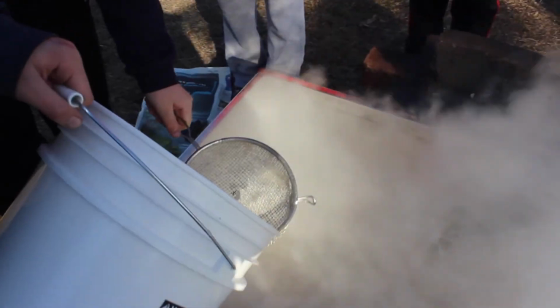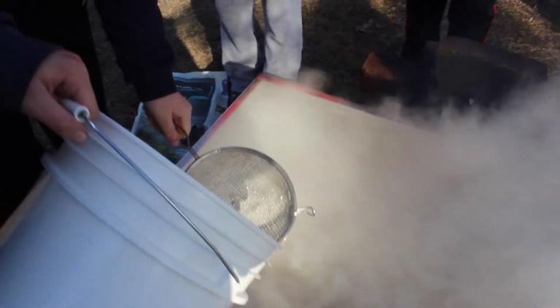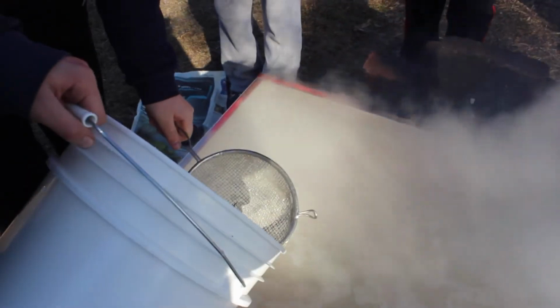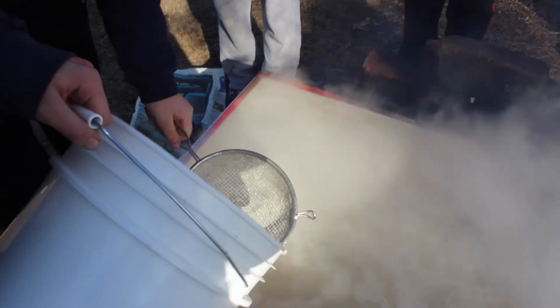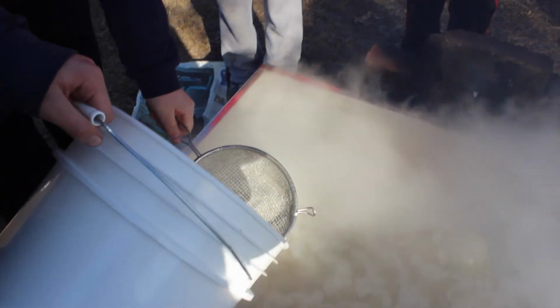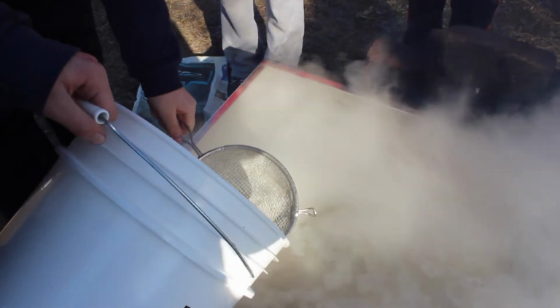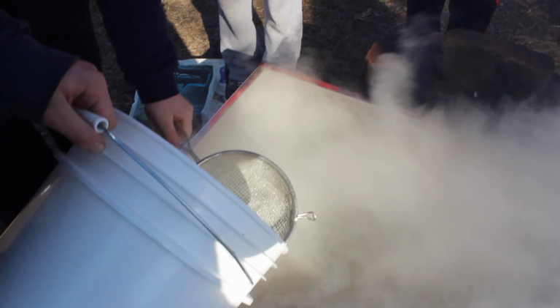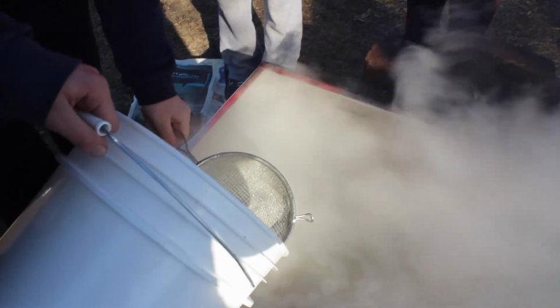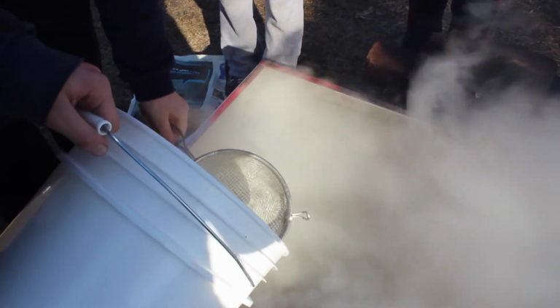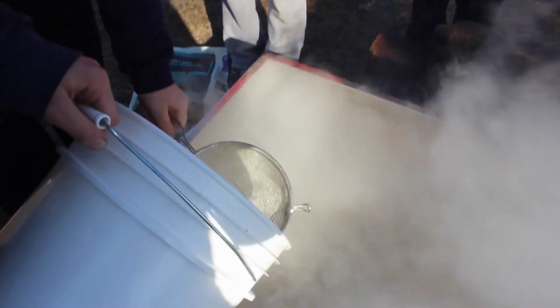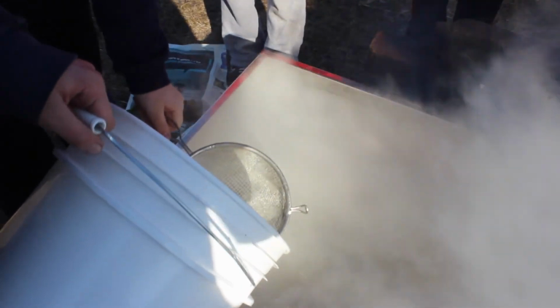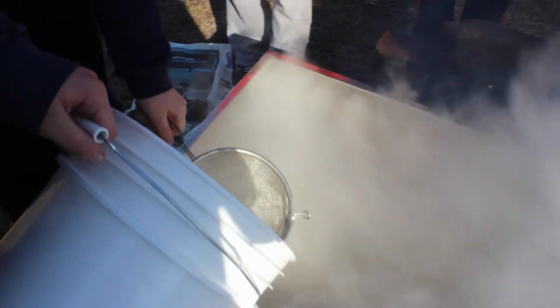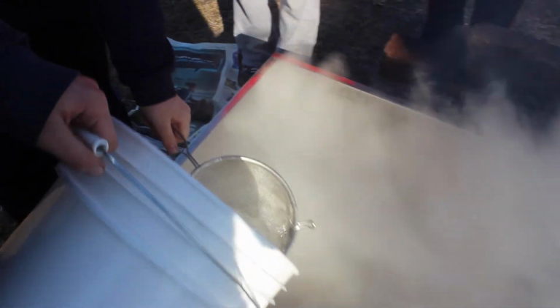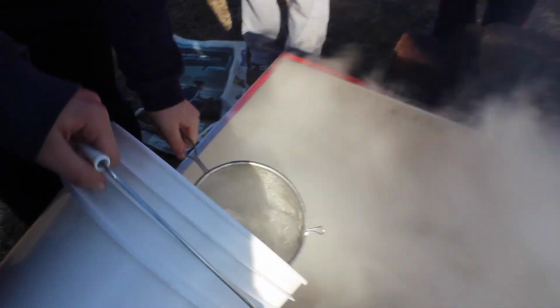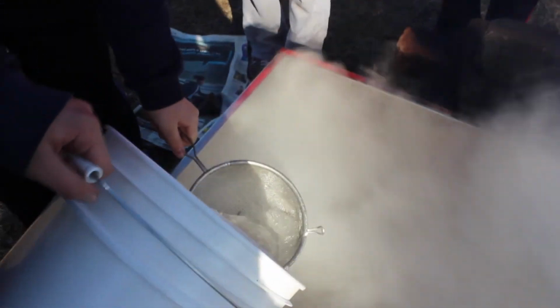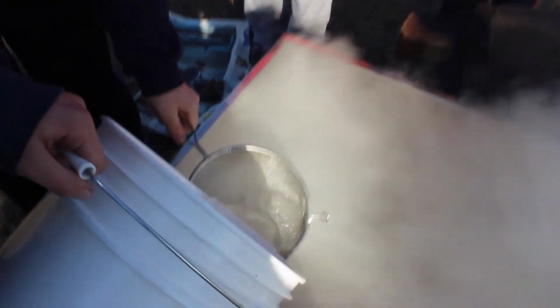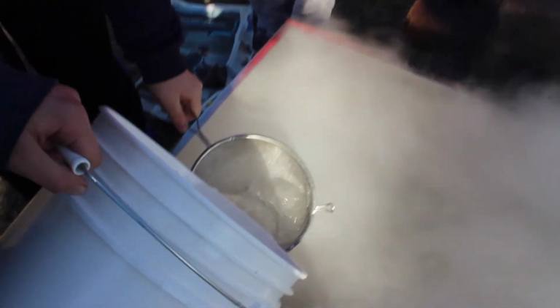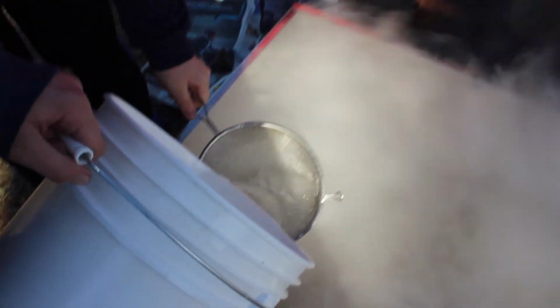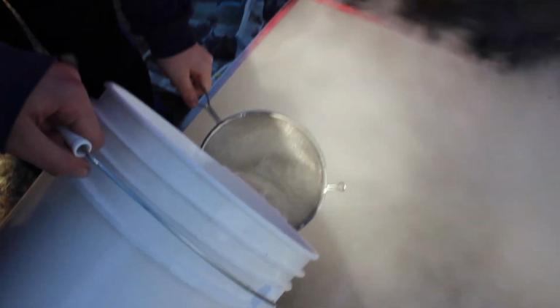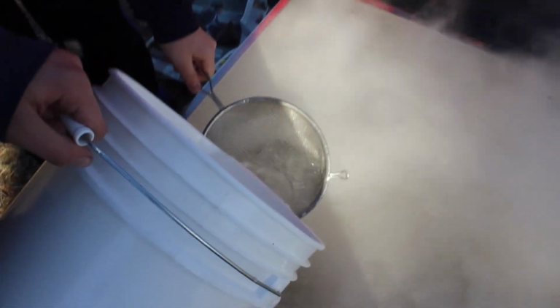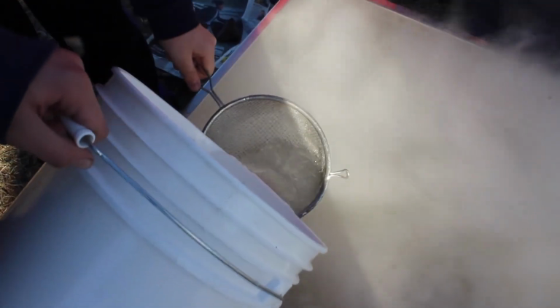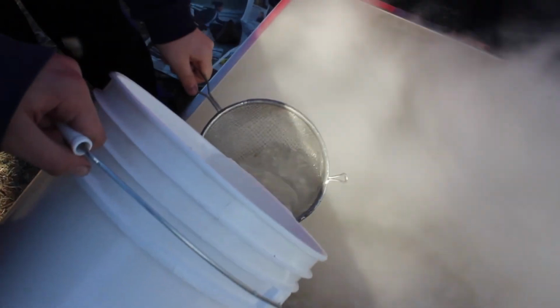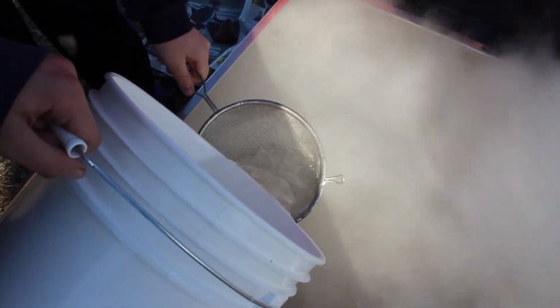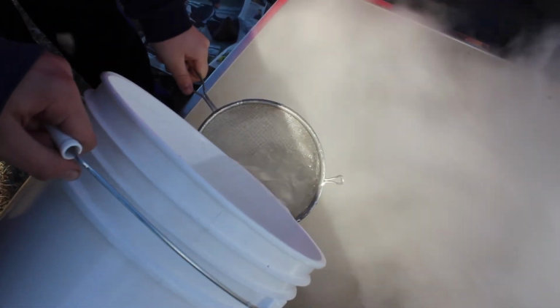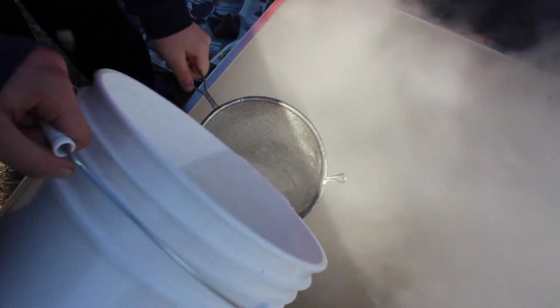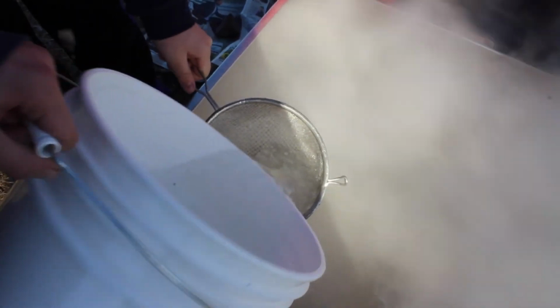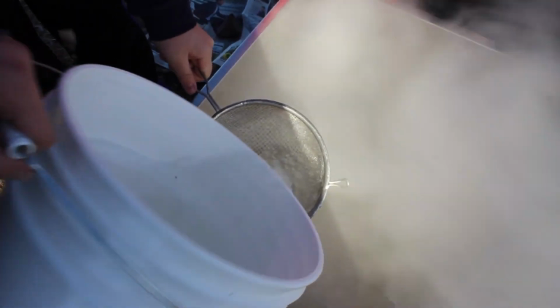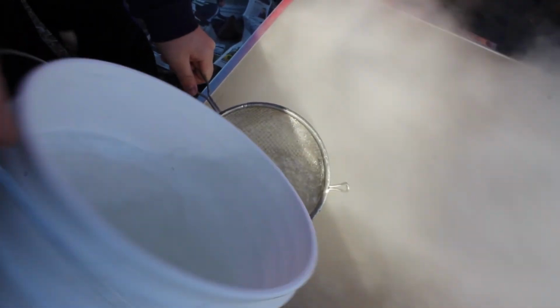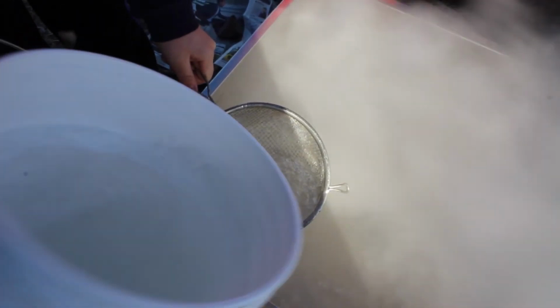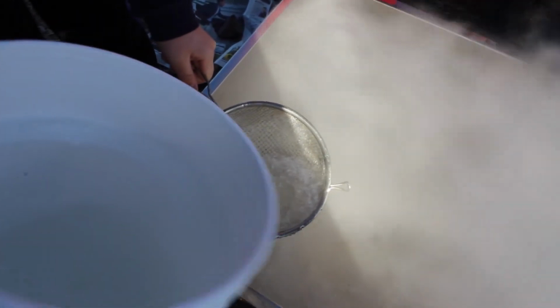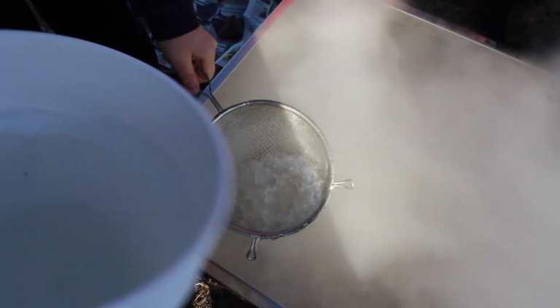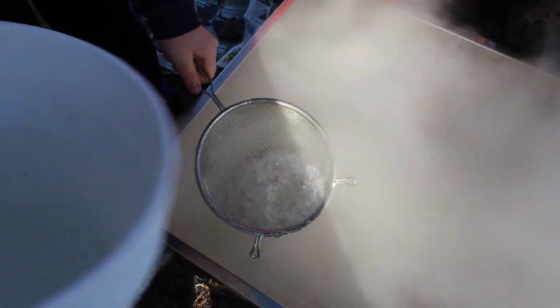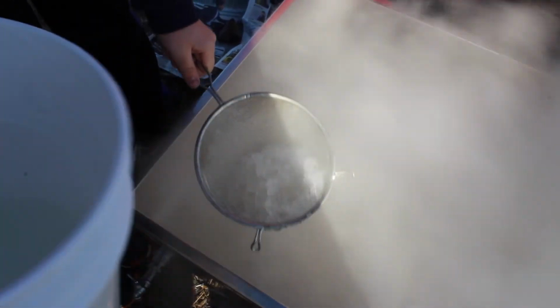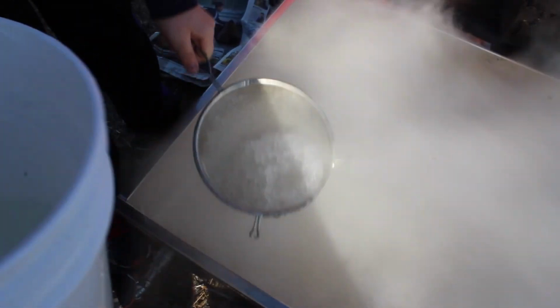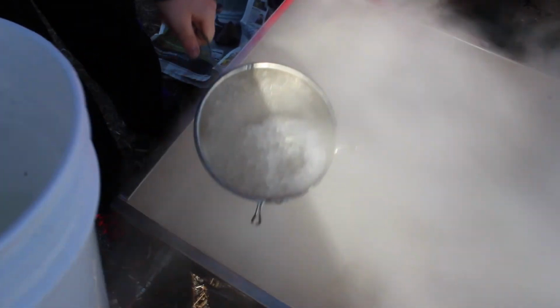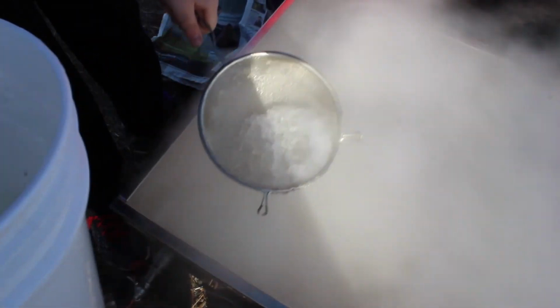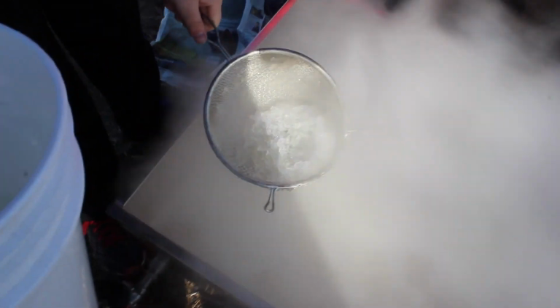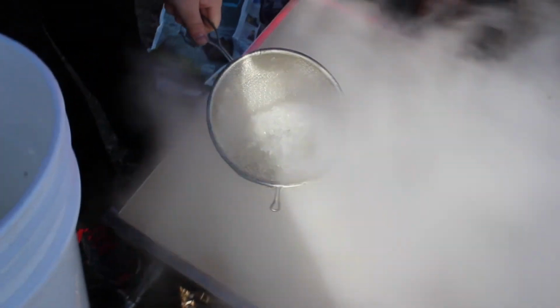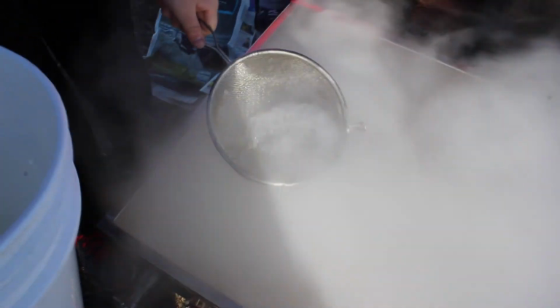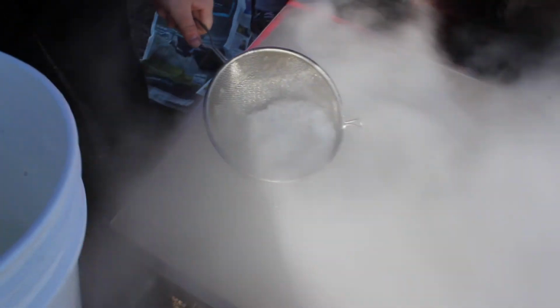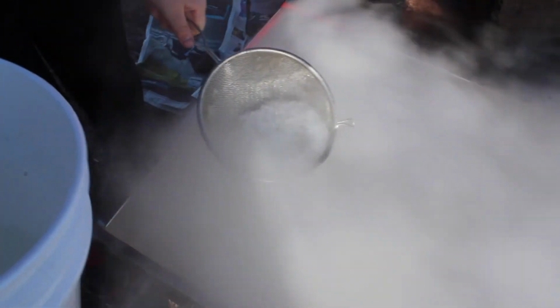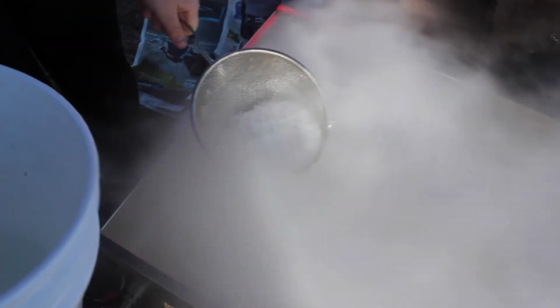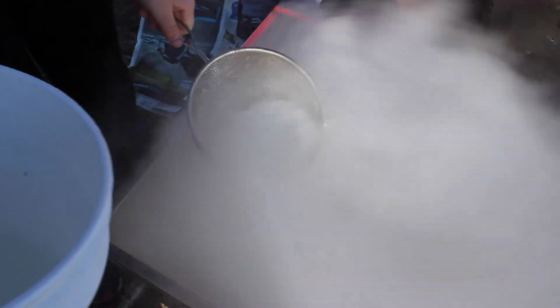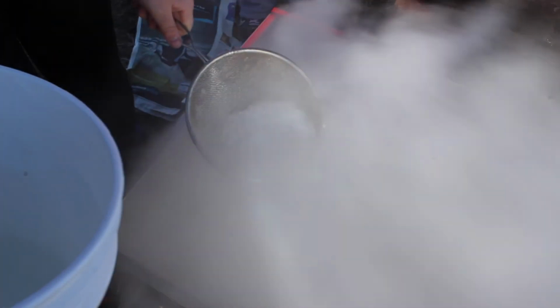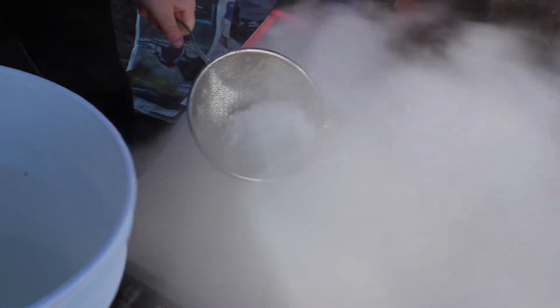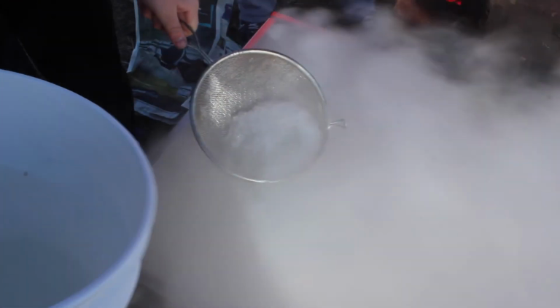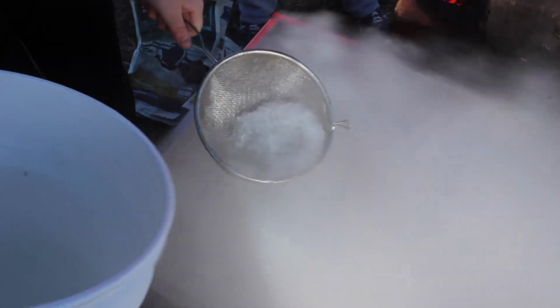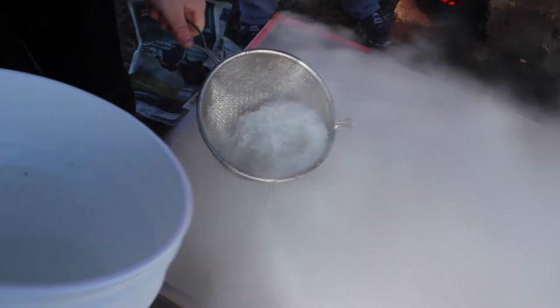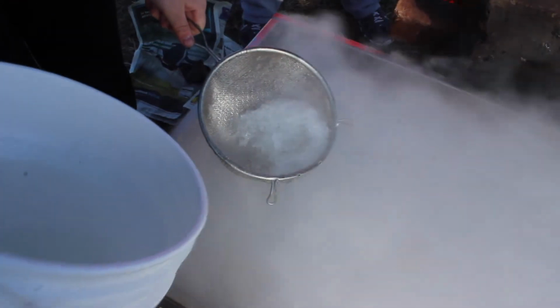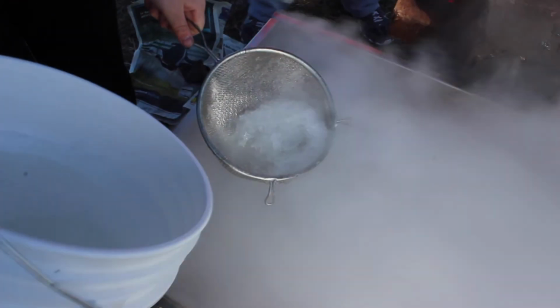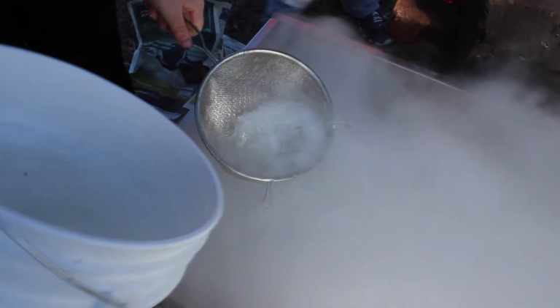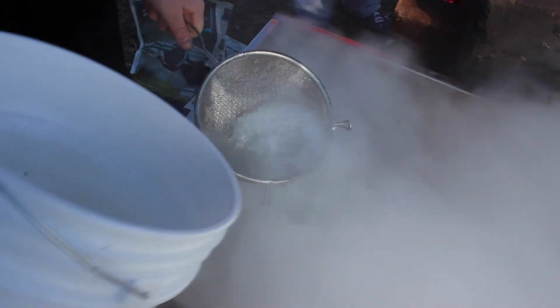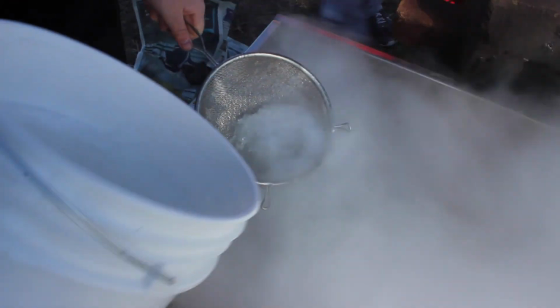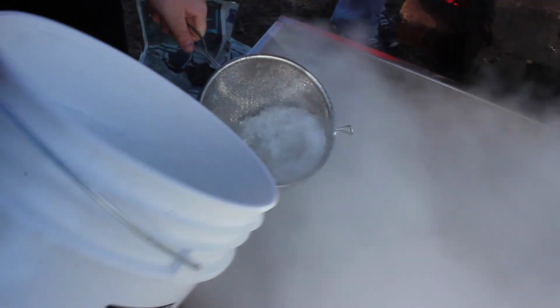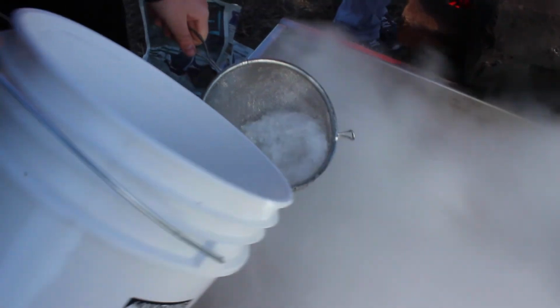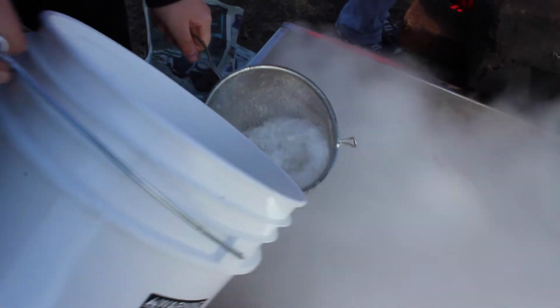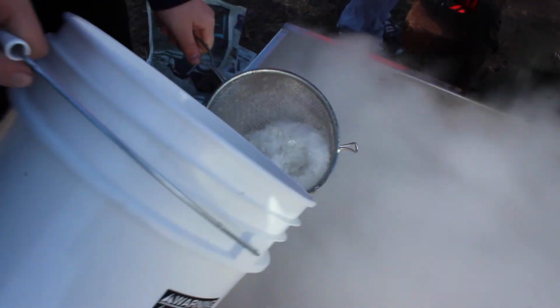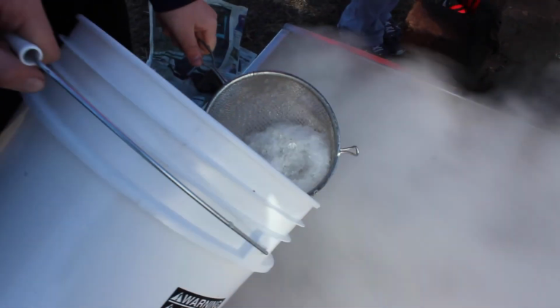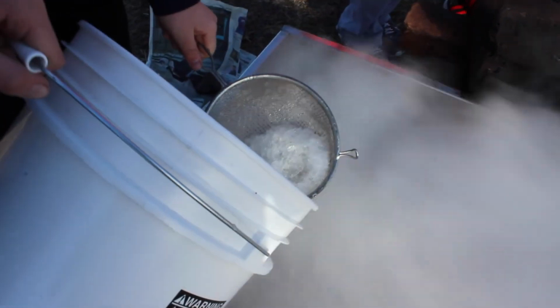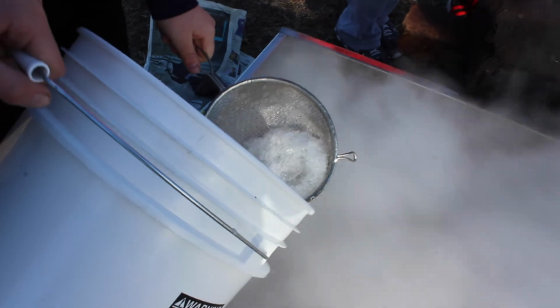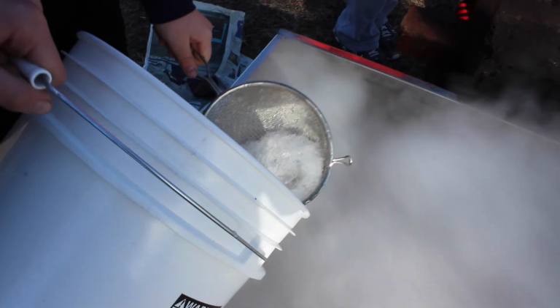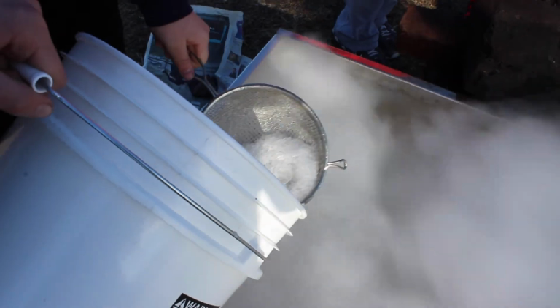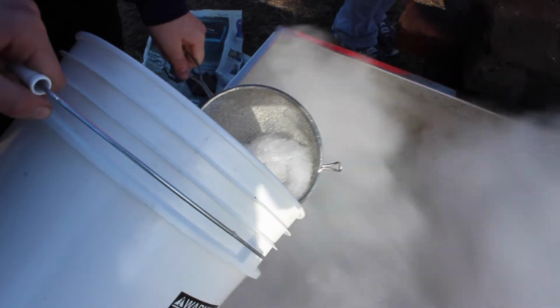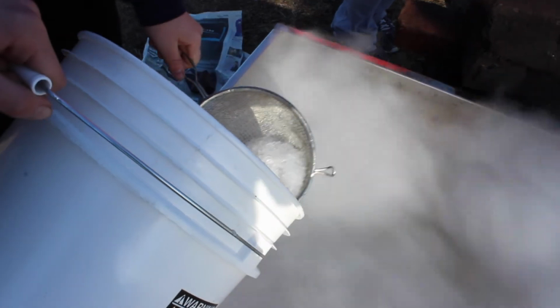You boil the water, it boils off, leaving only the part that can be used to make edible maple syrup.